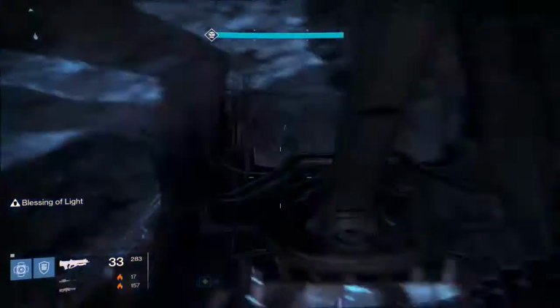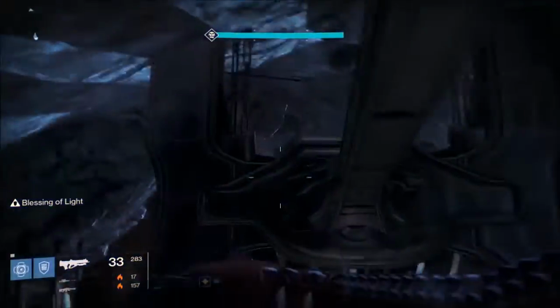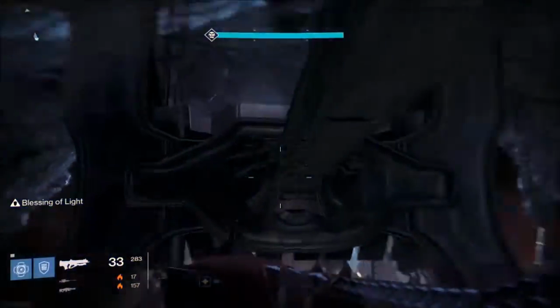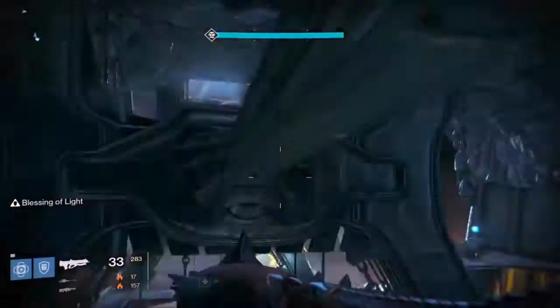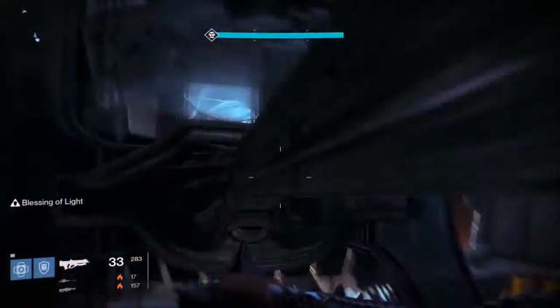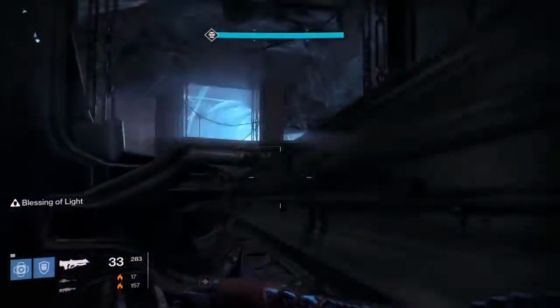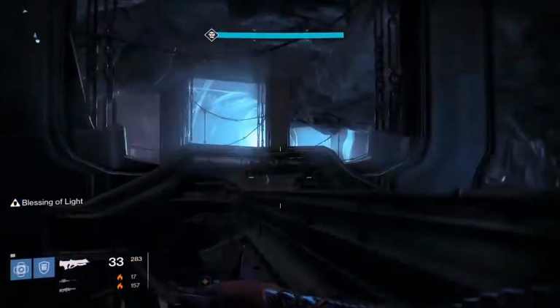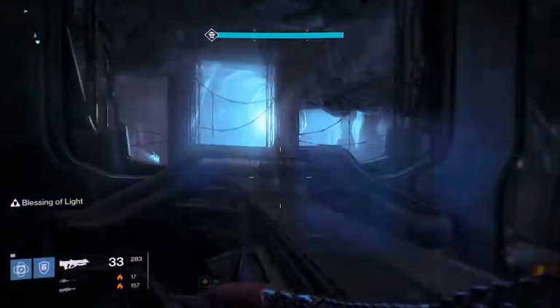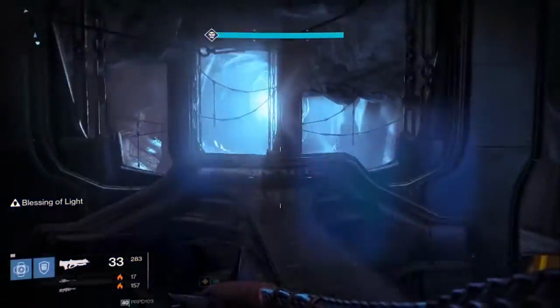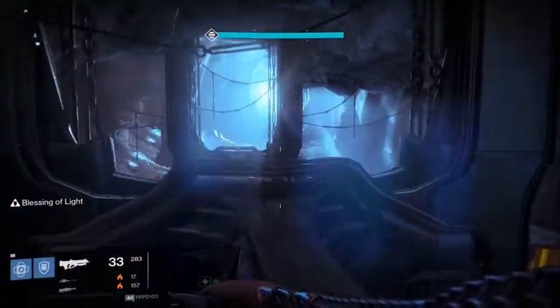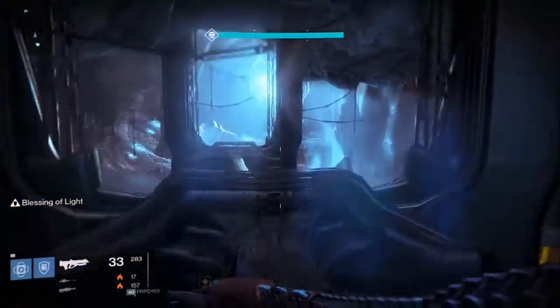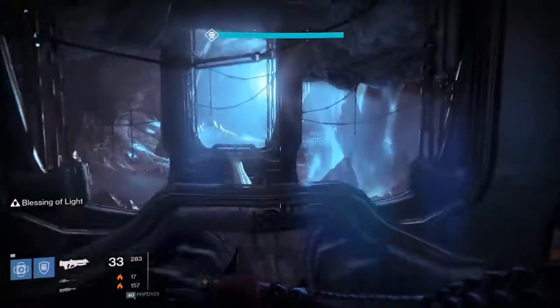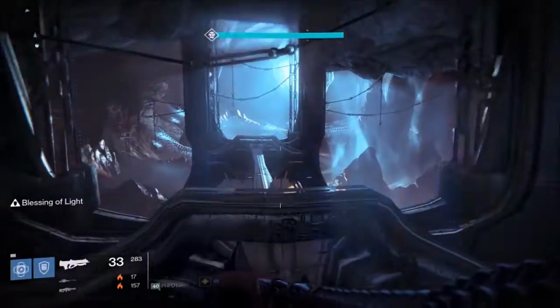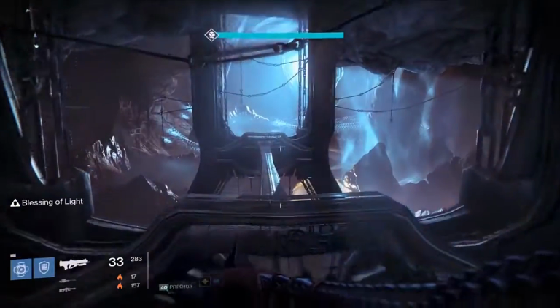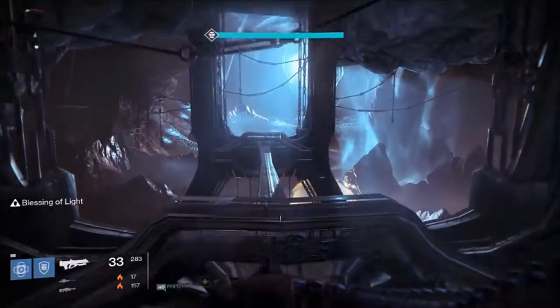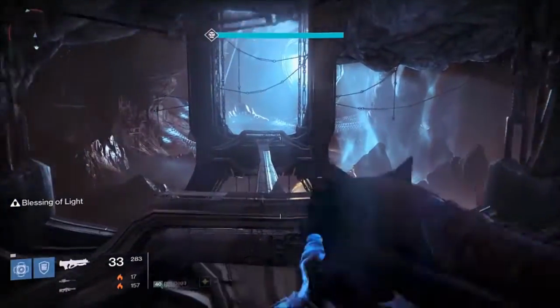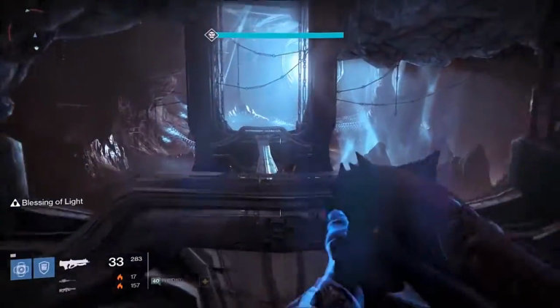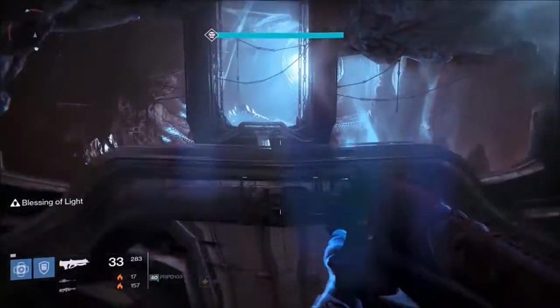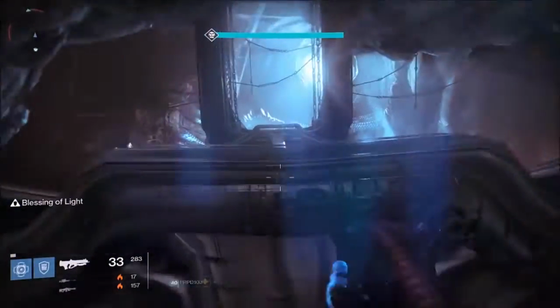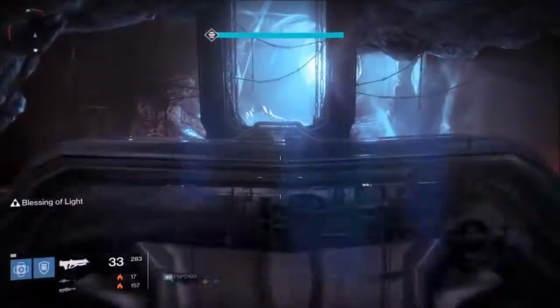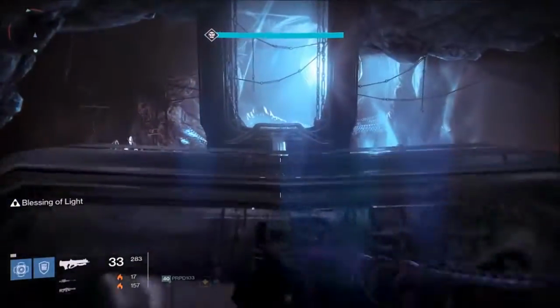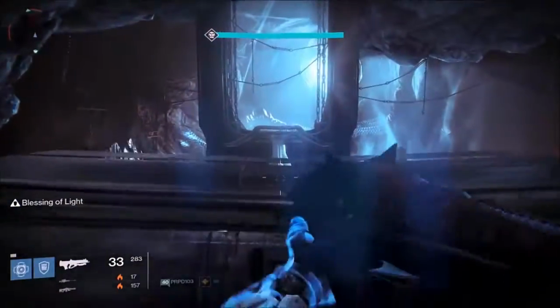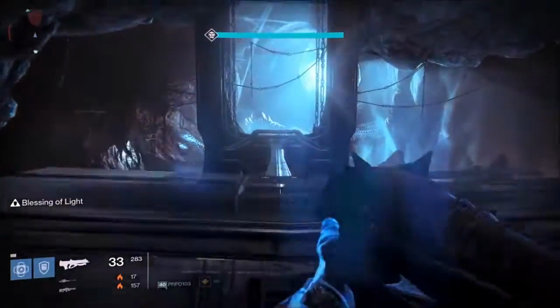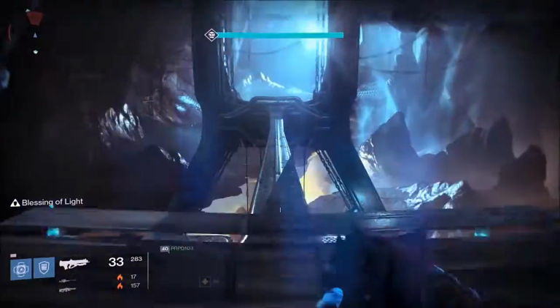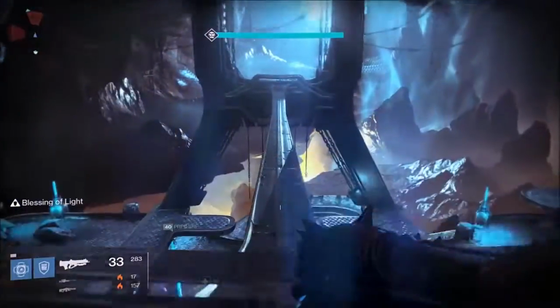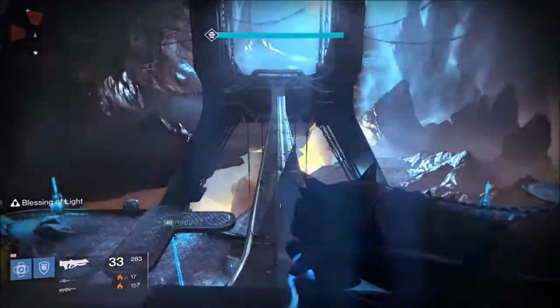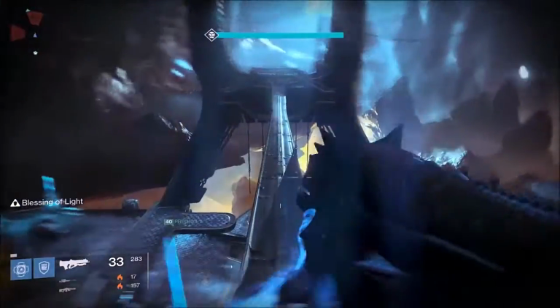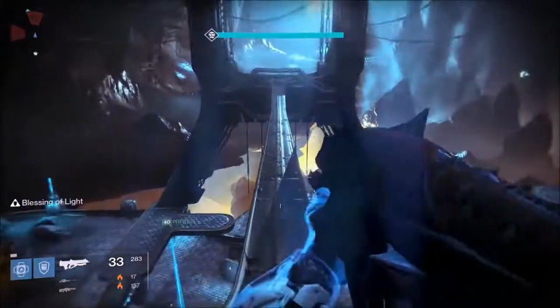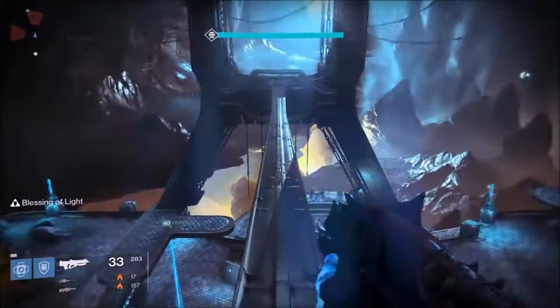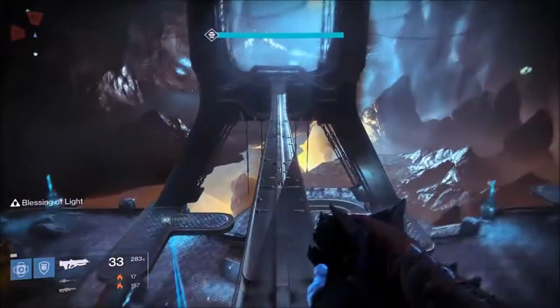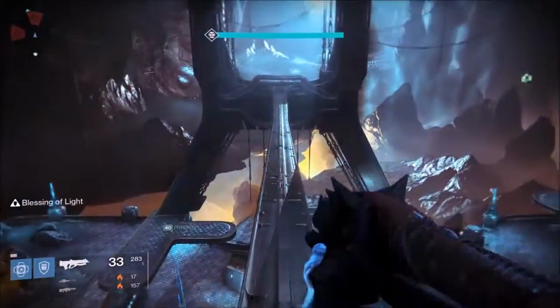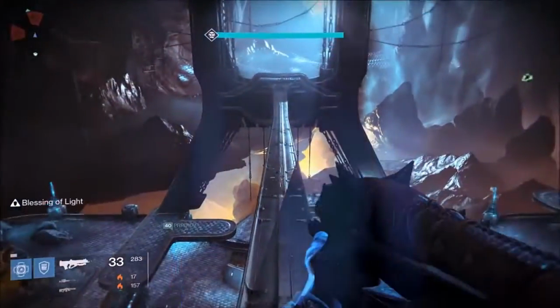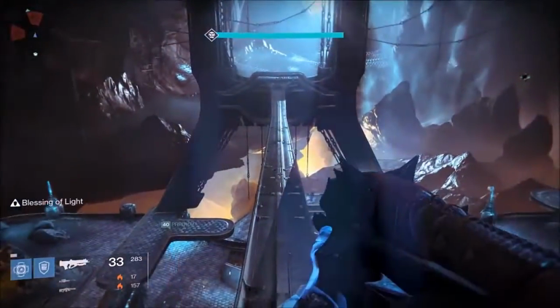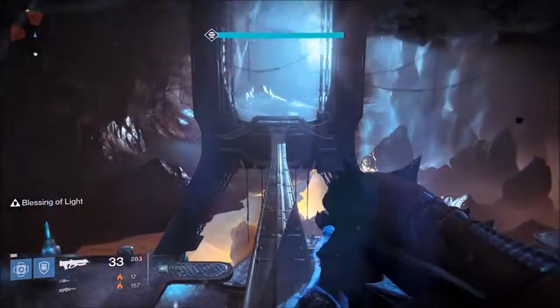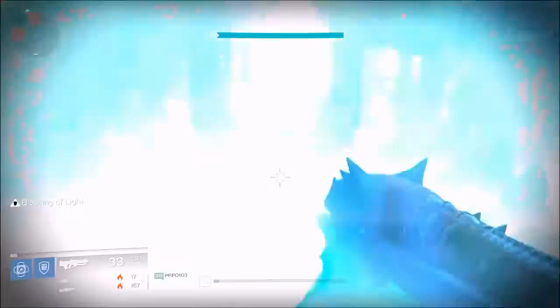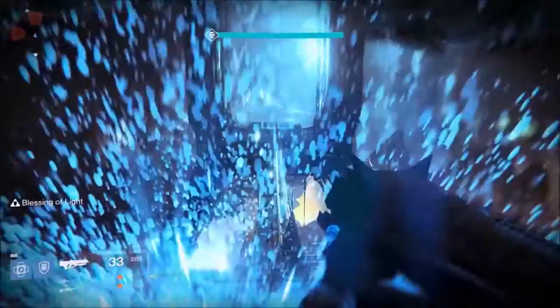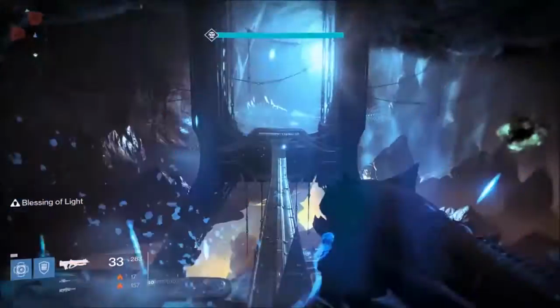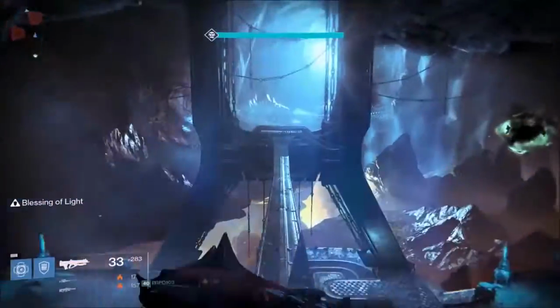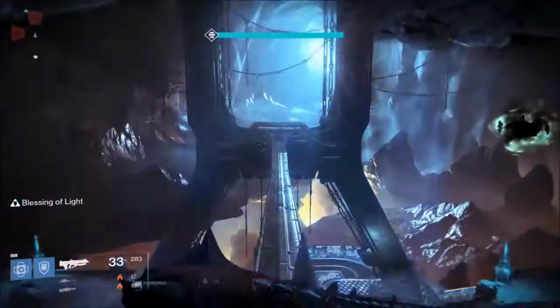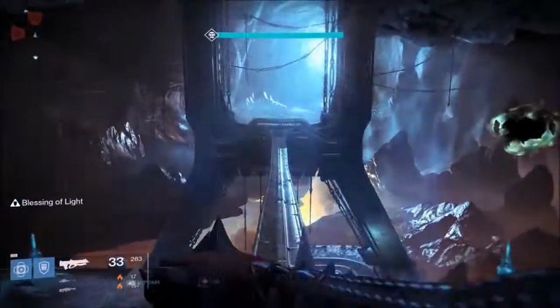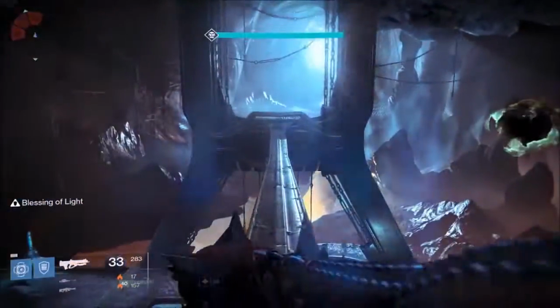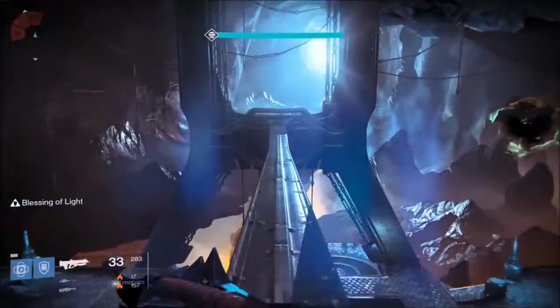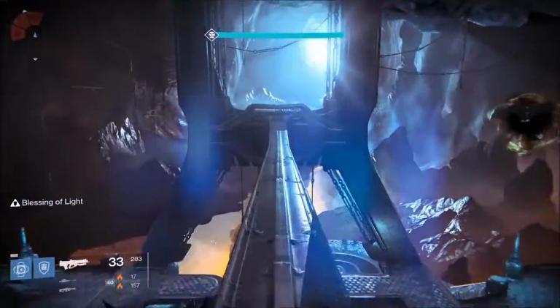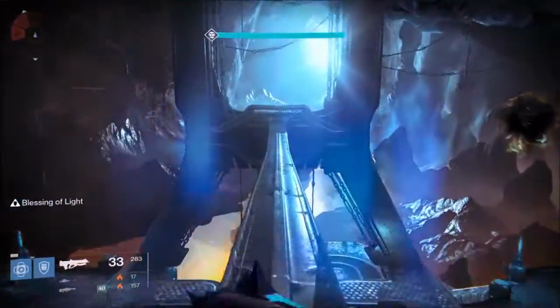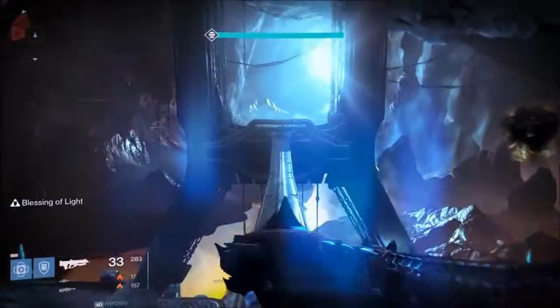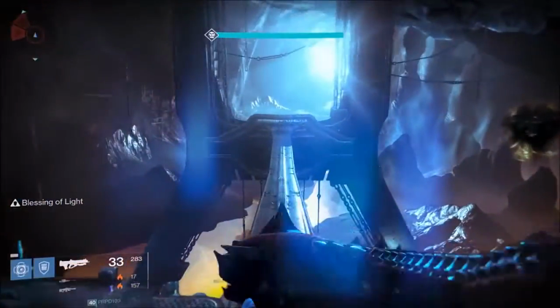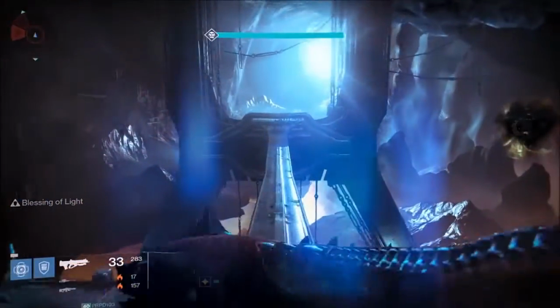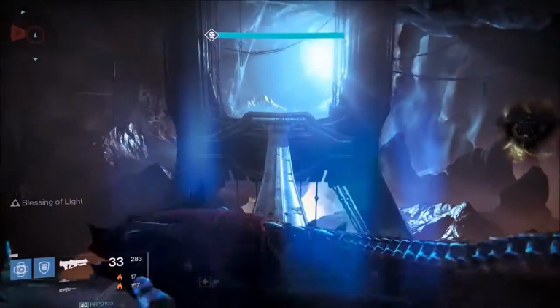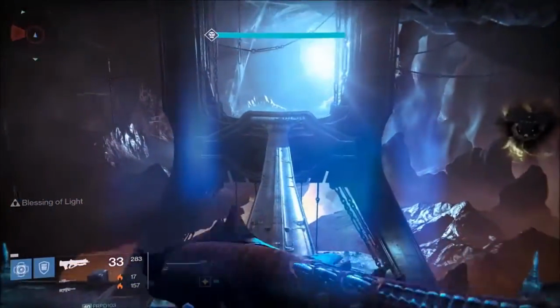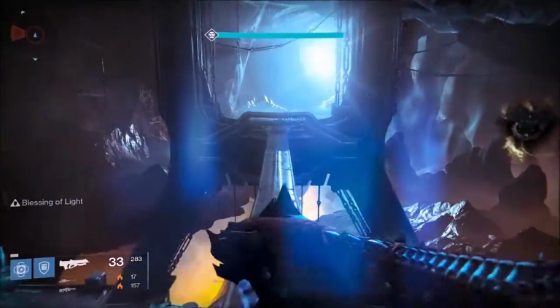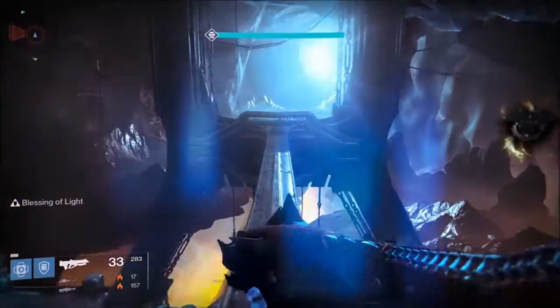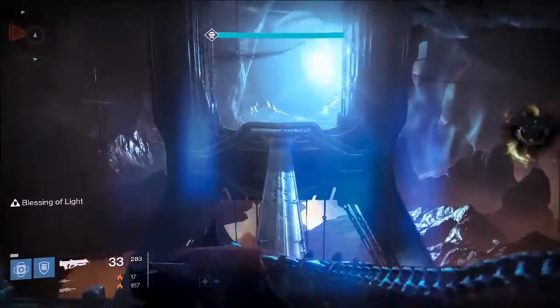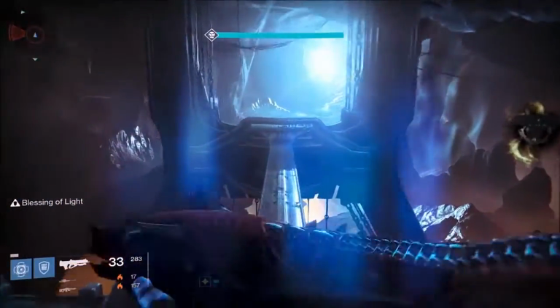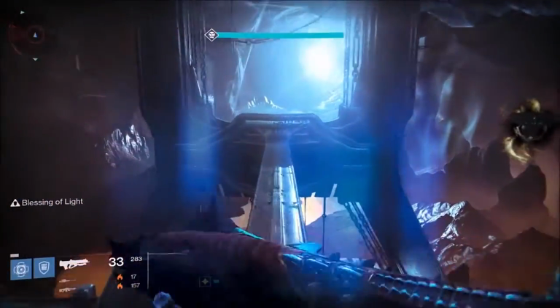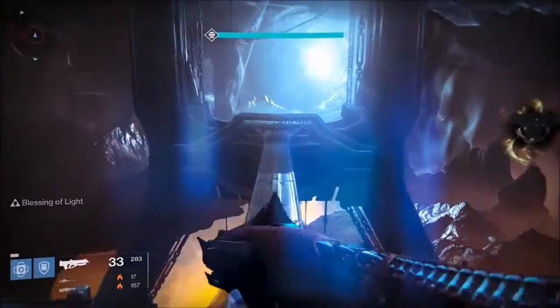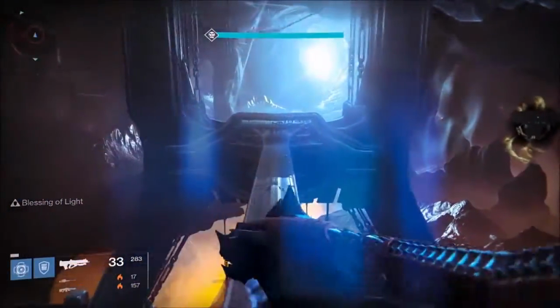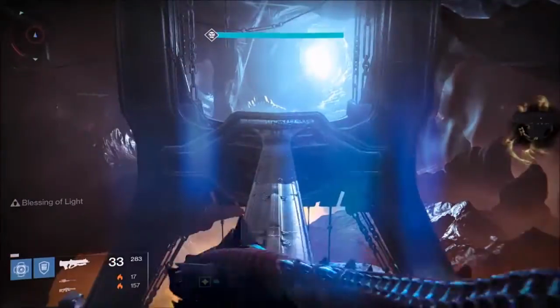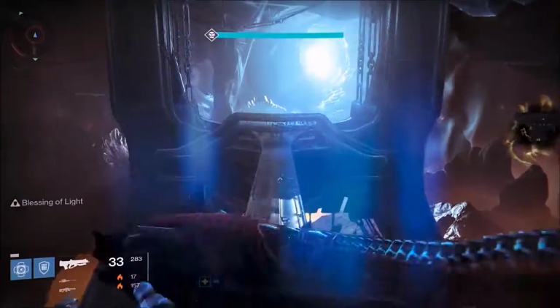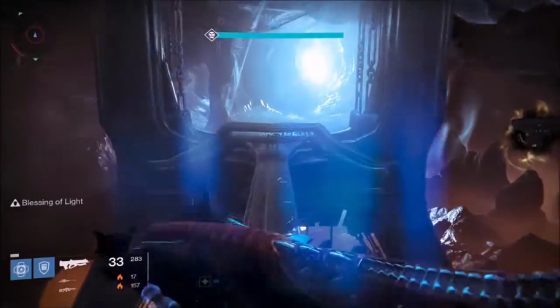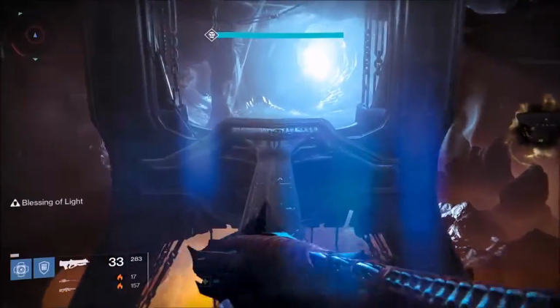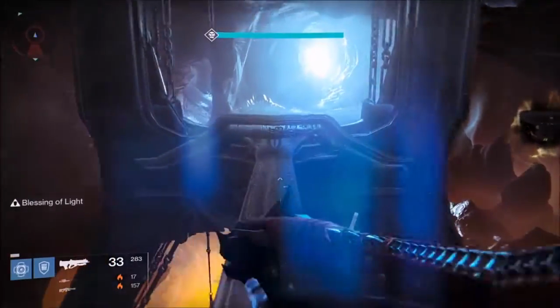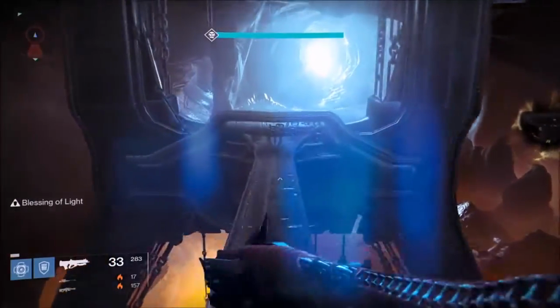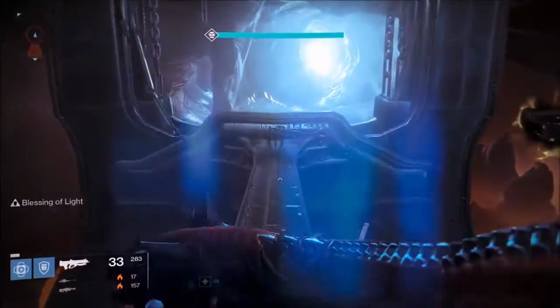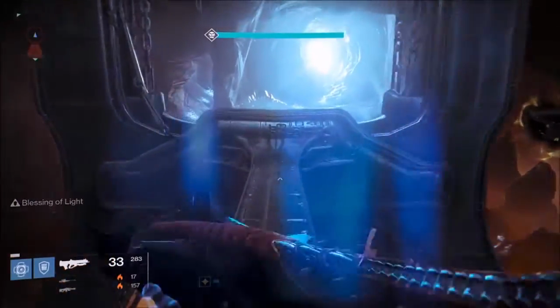Next just look up to the roof, jump on this beam, run all the way down to the end, and that's going to give you the Exo Stranger 2.